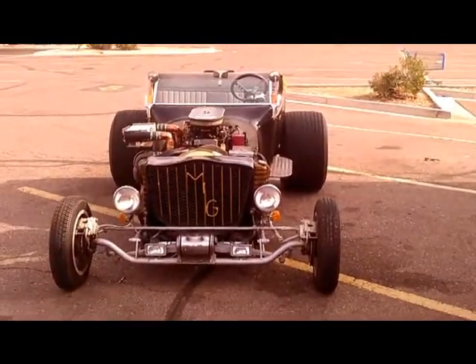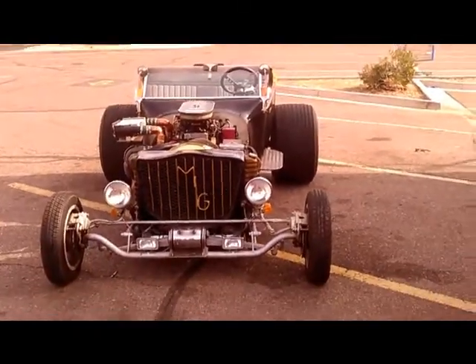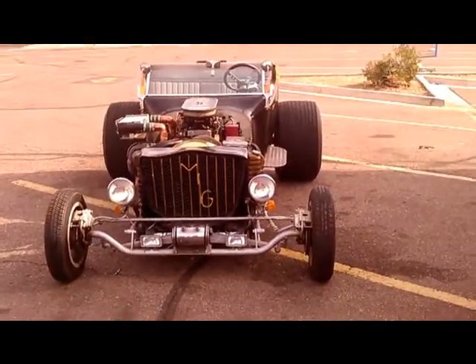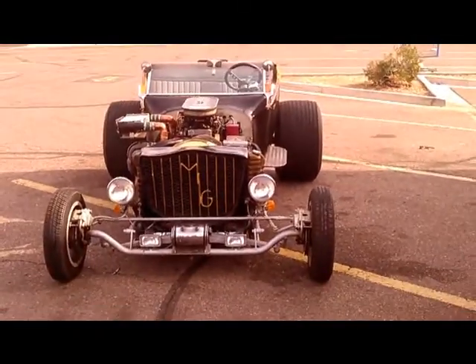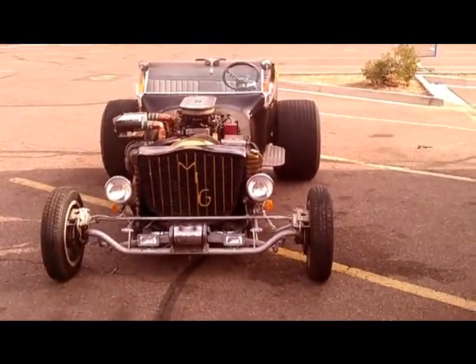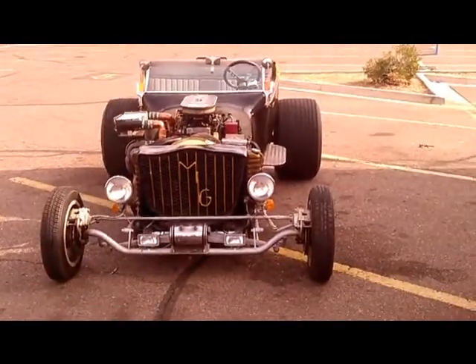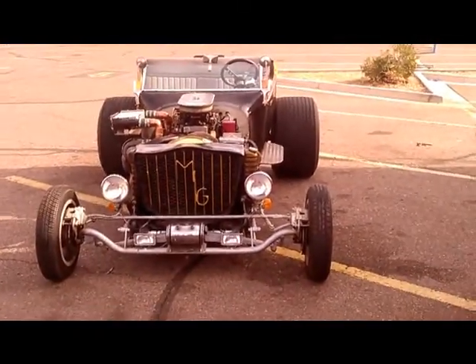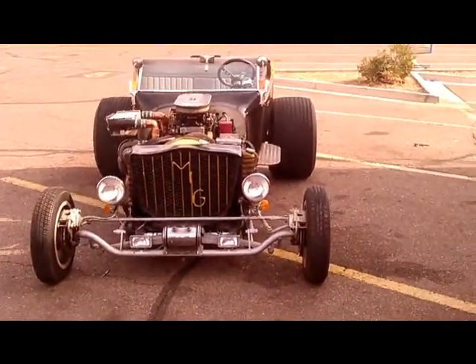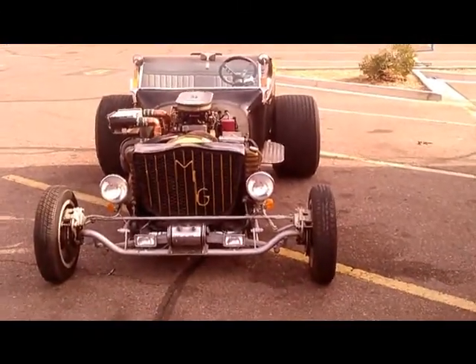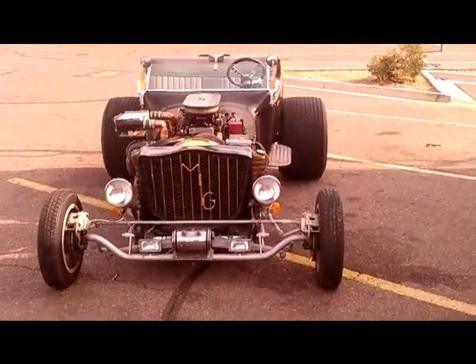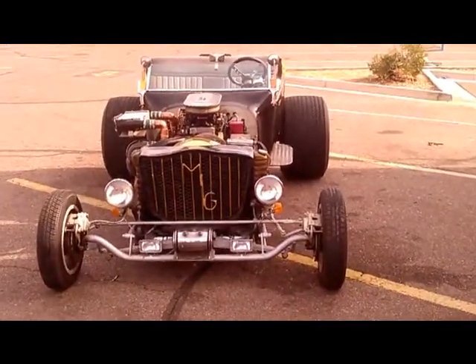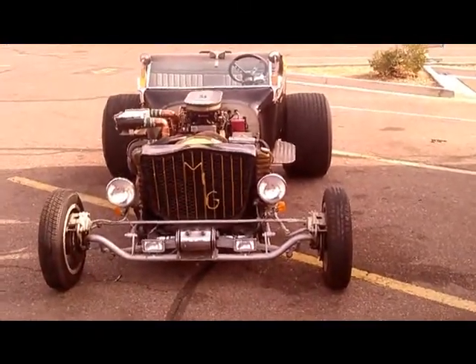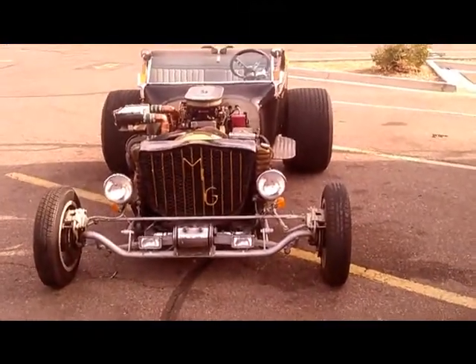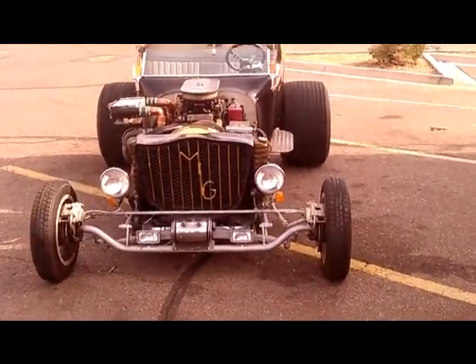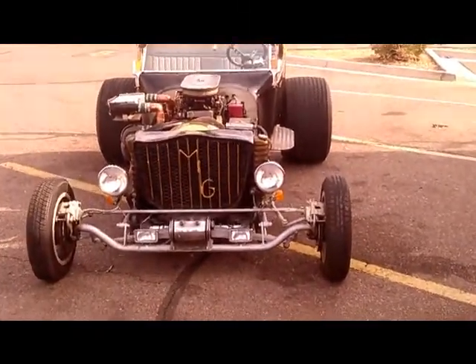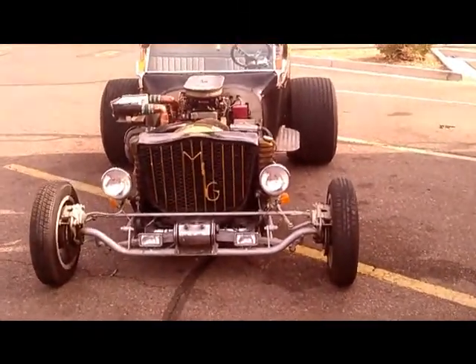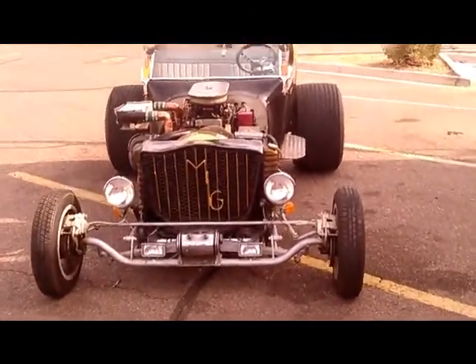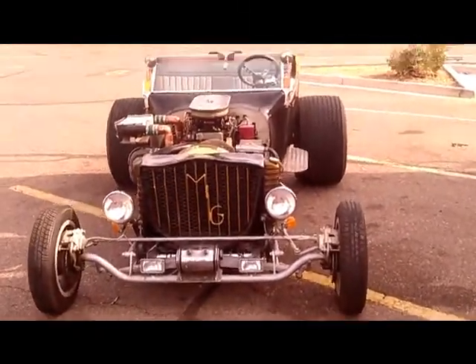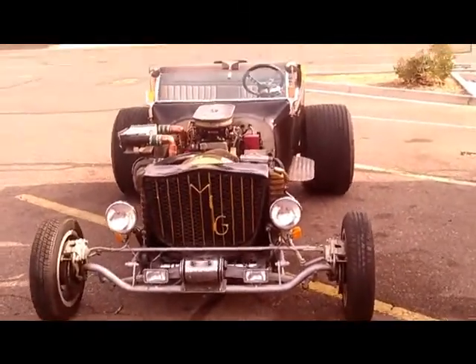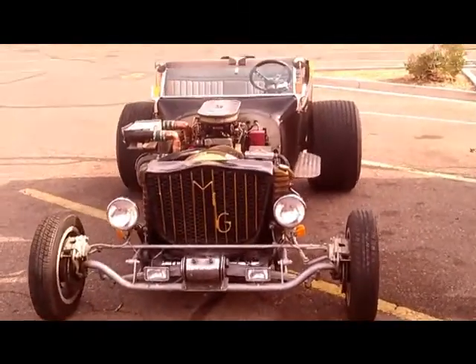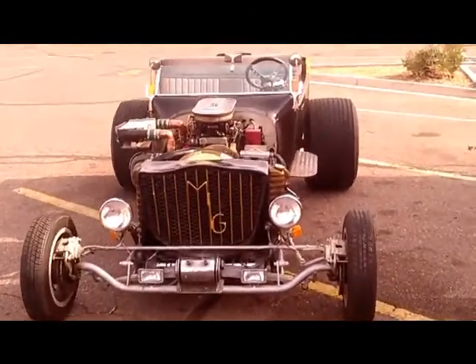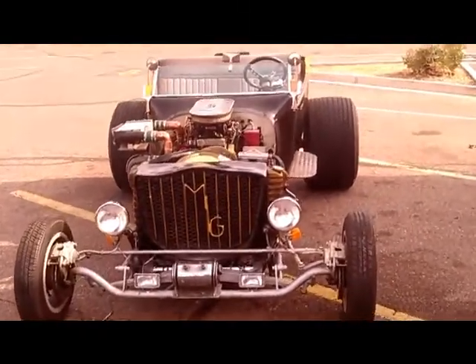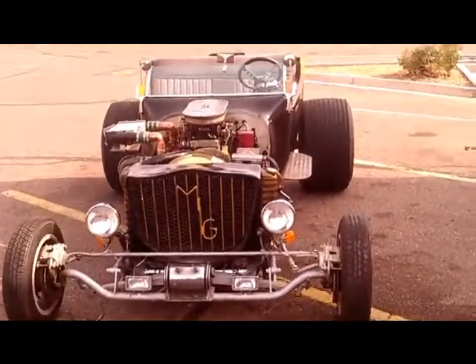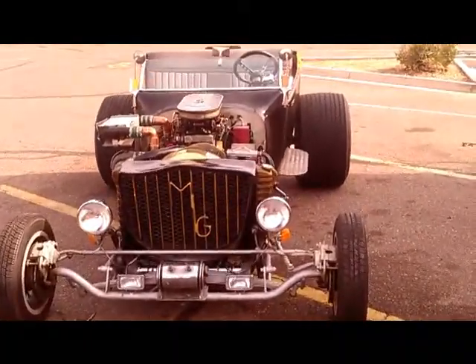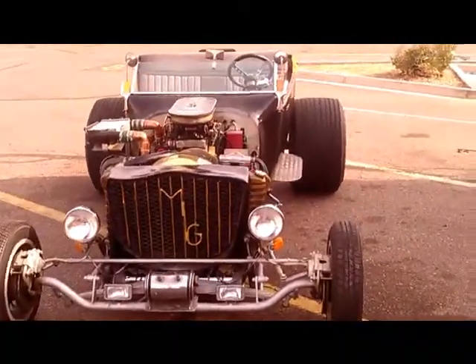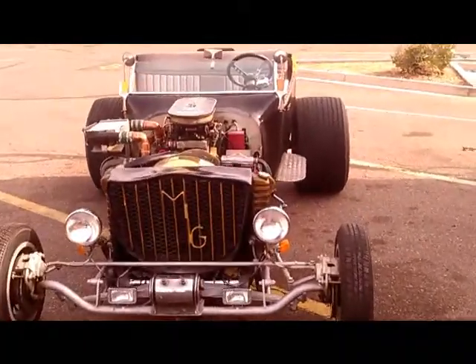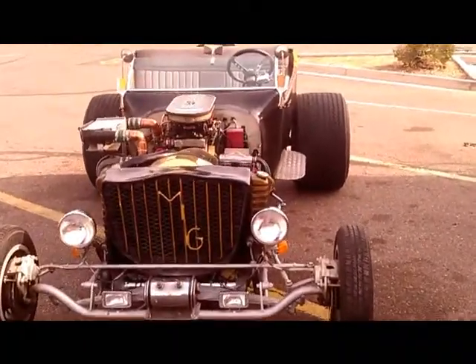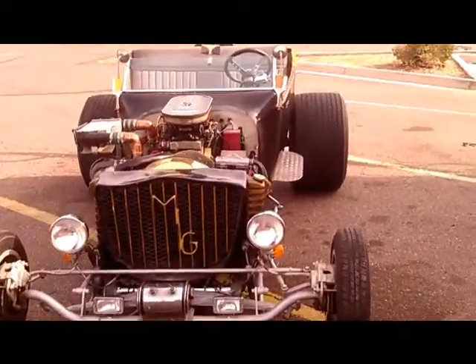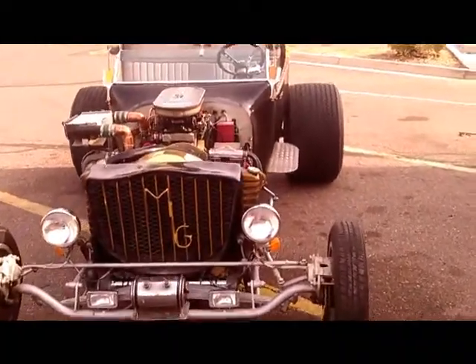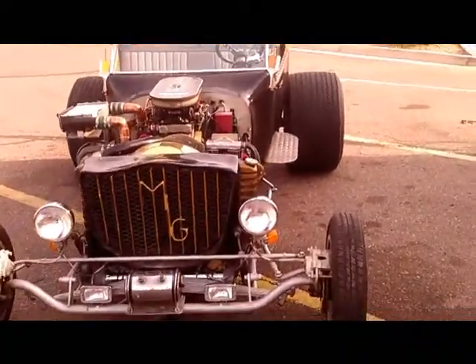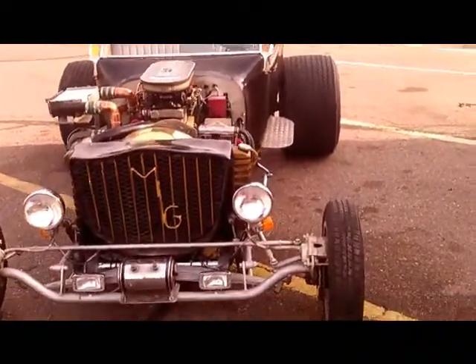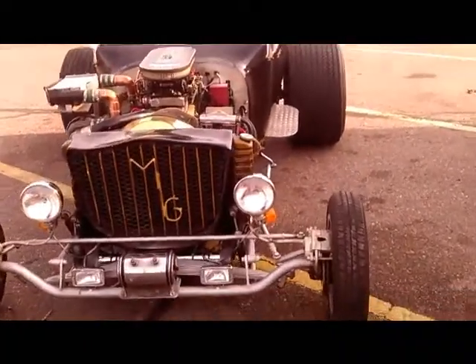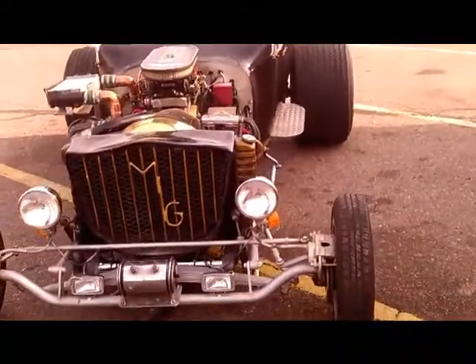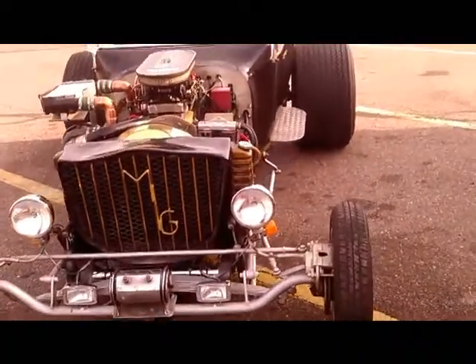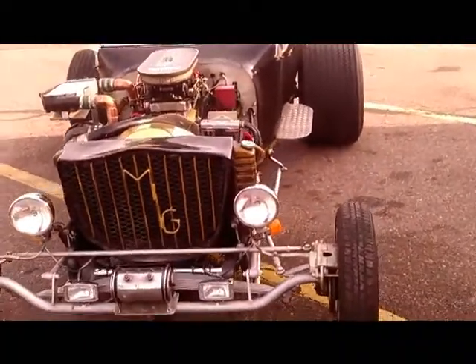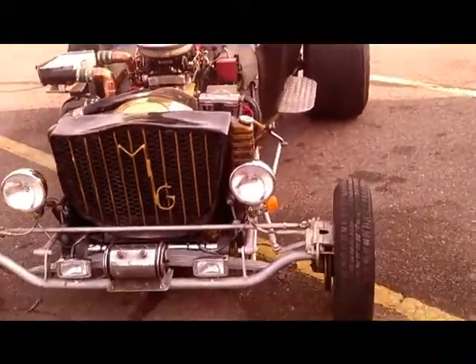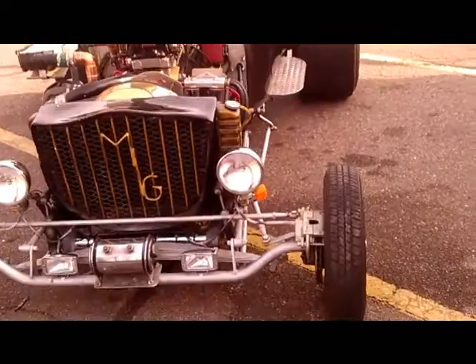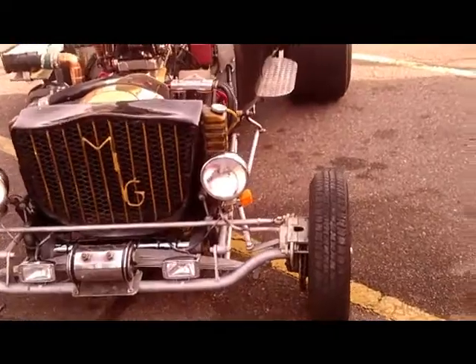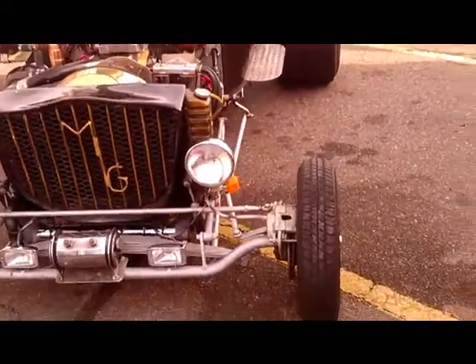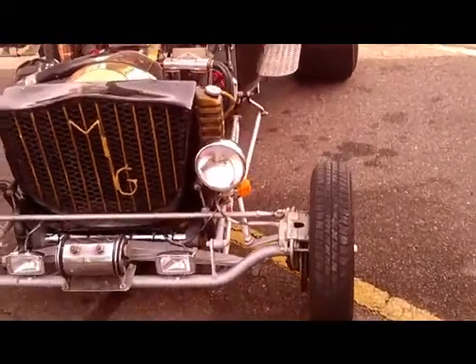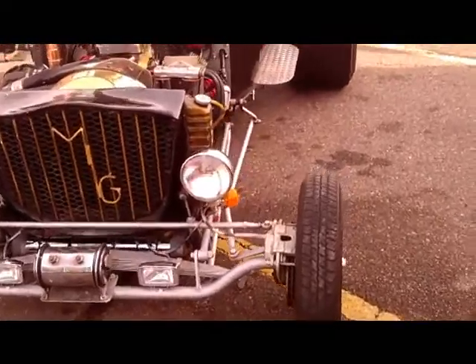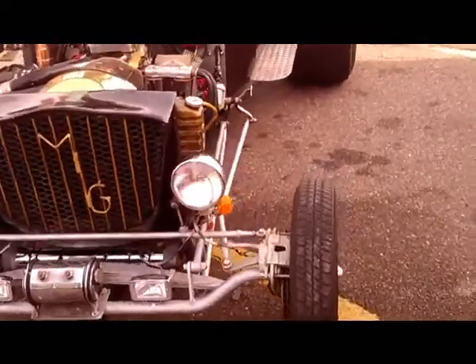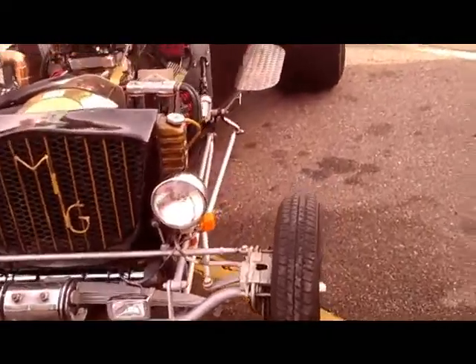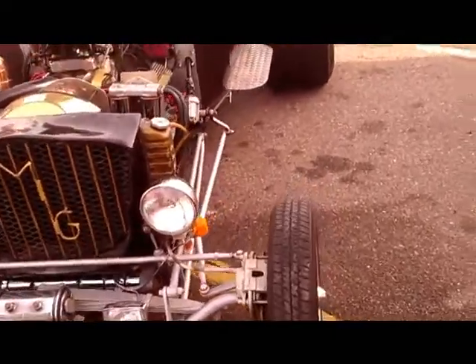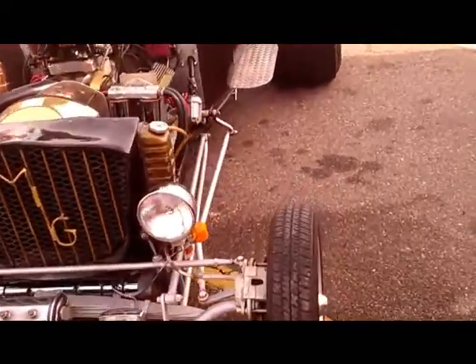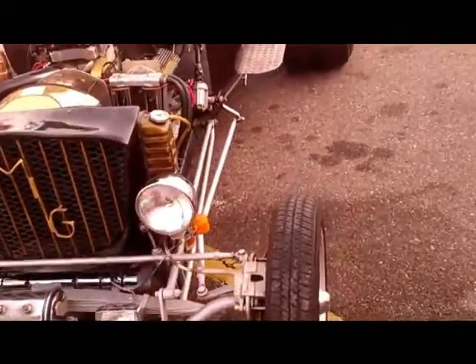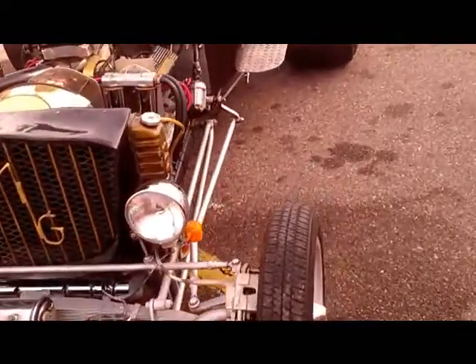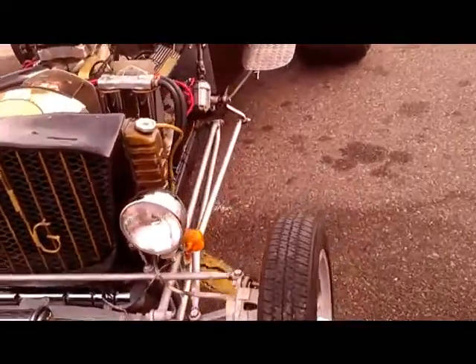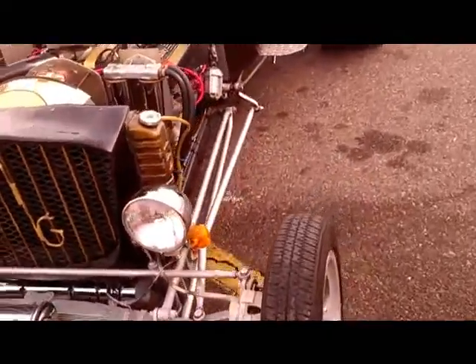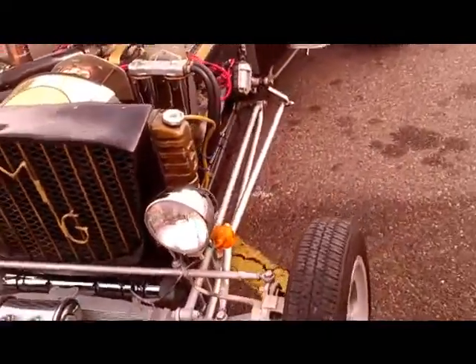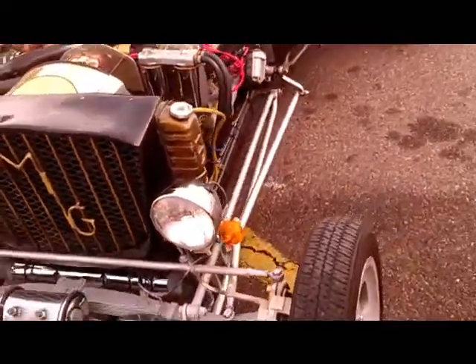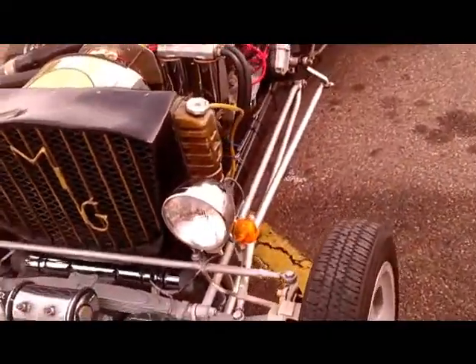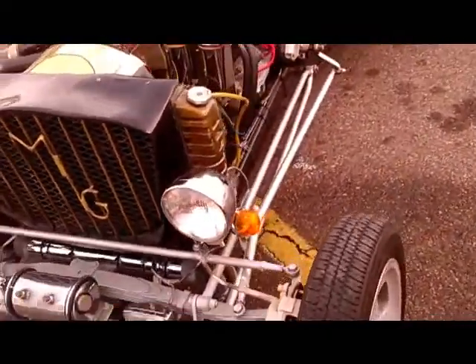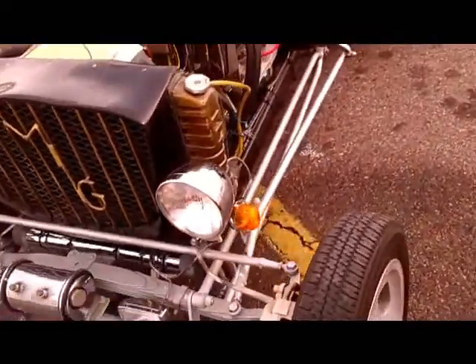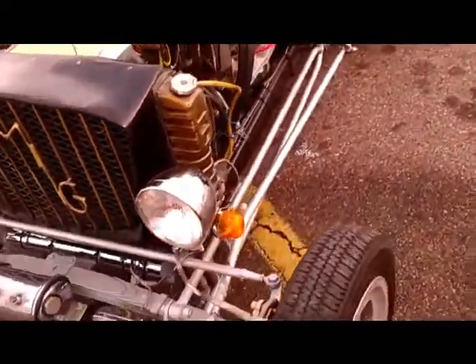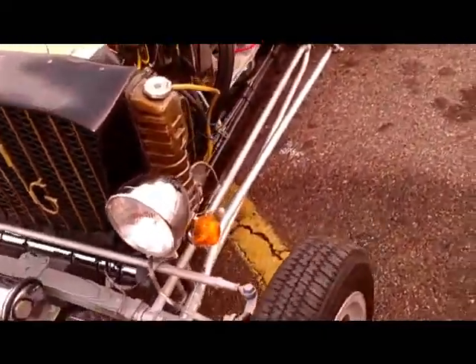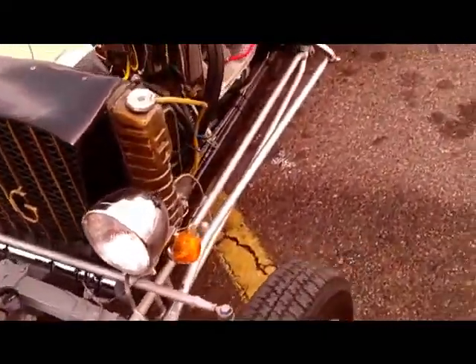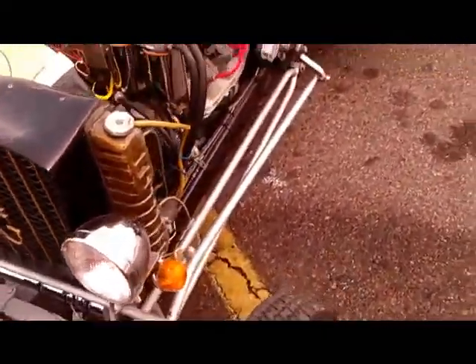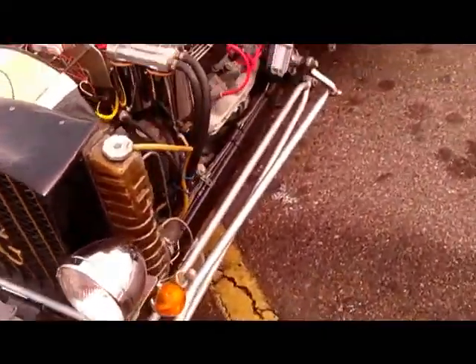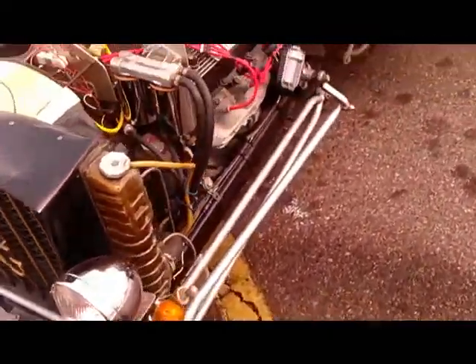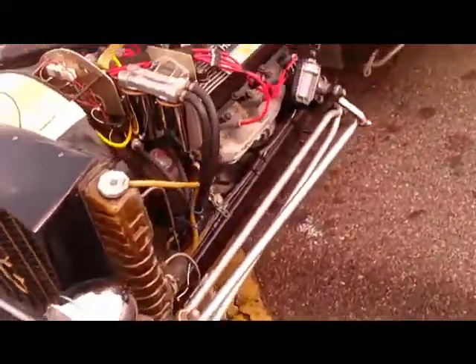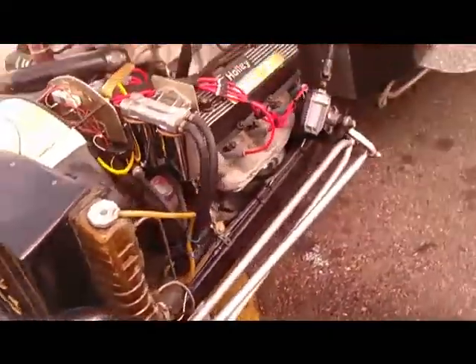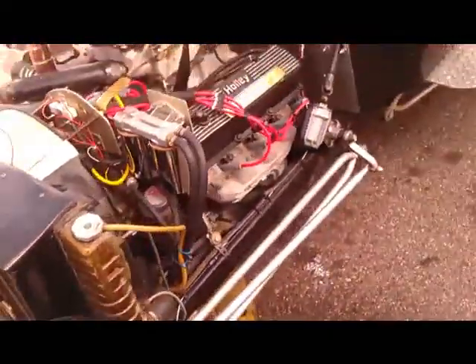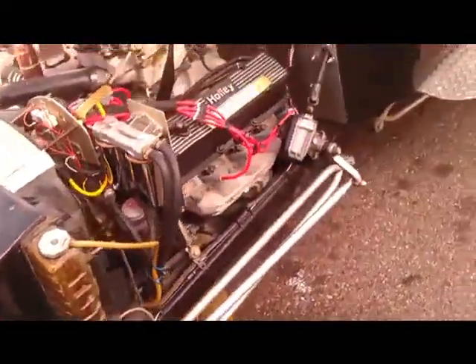TCH, the car hauler. Today's transport of the day is this Ford Model T bucket.